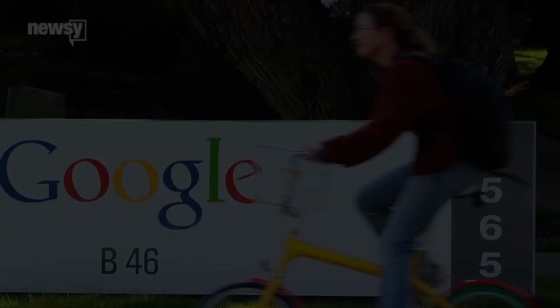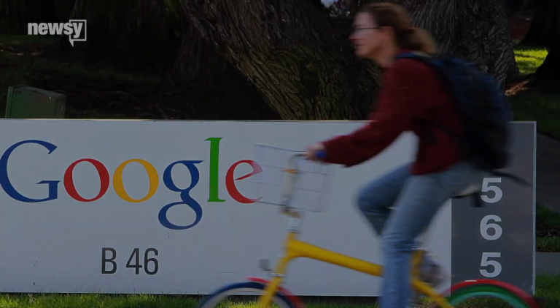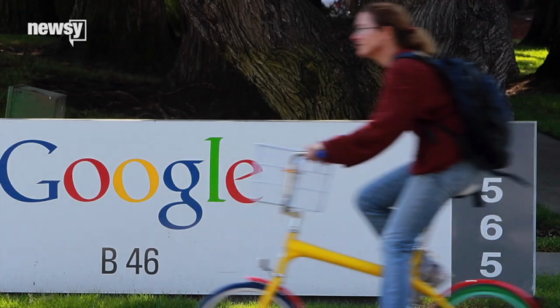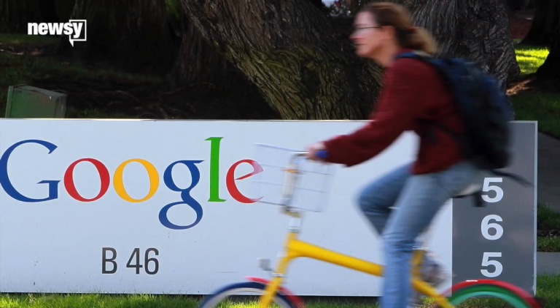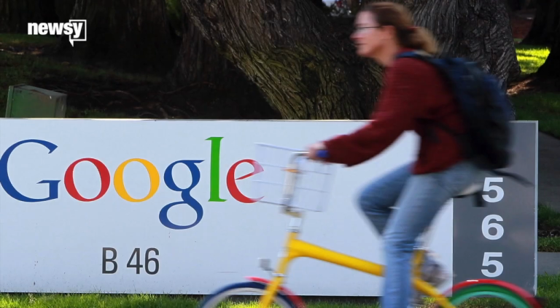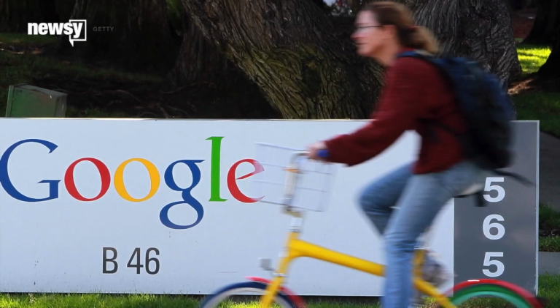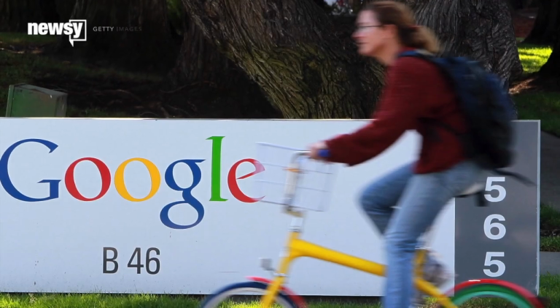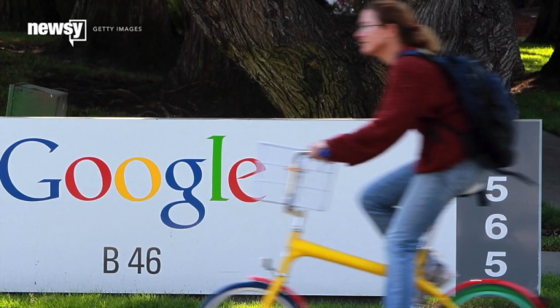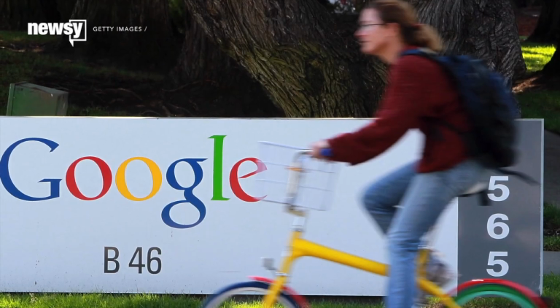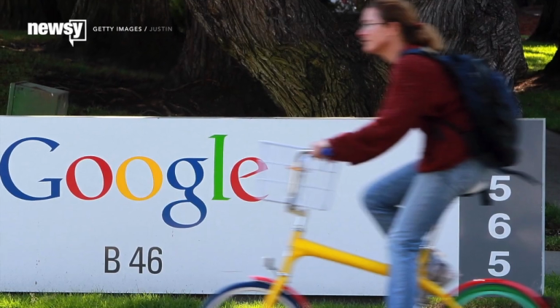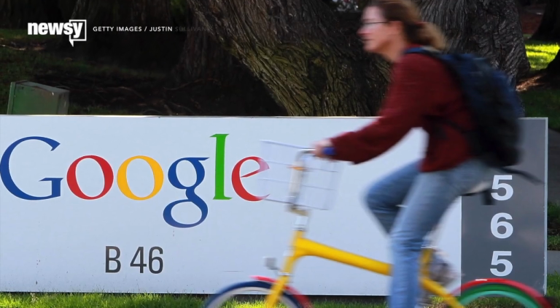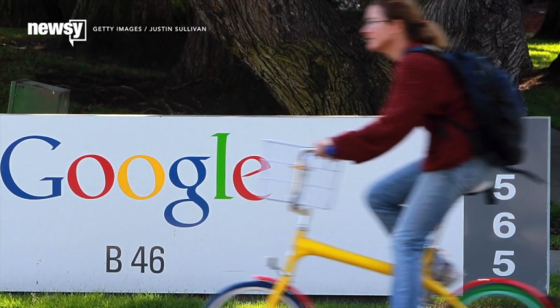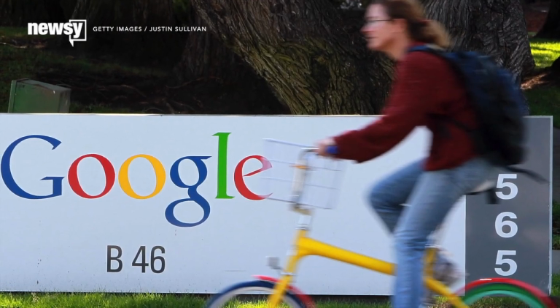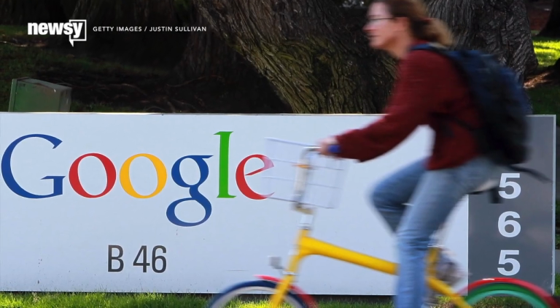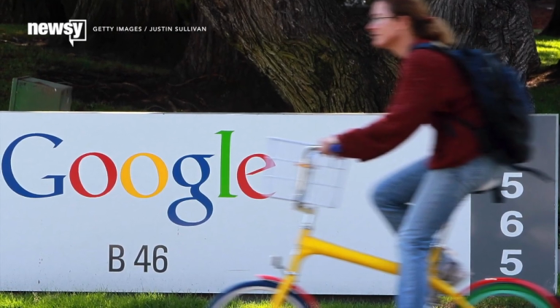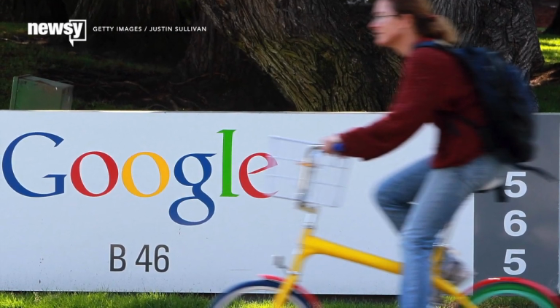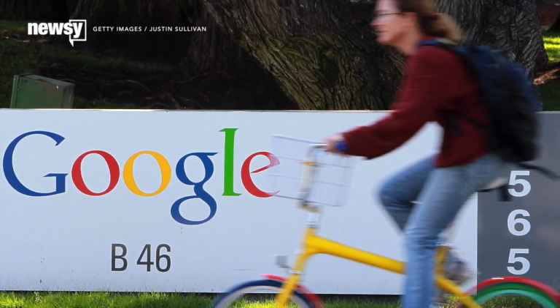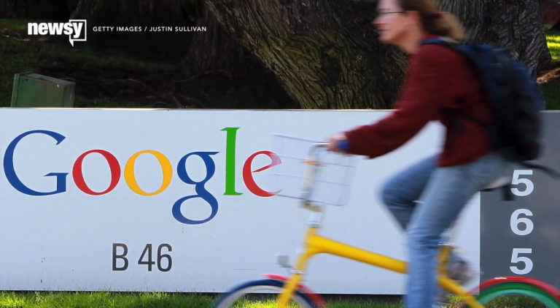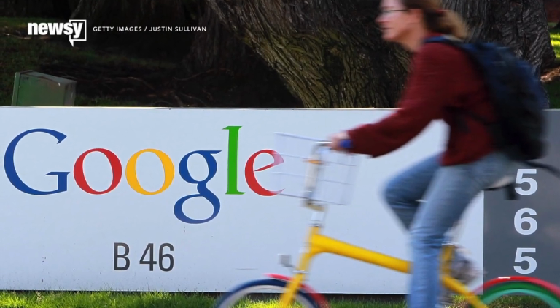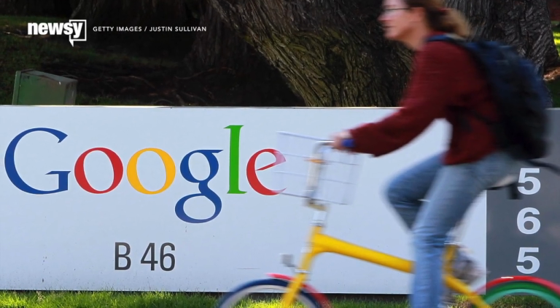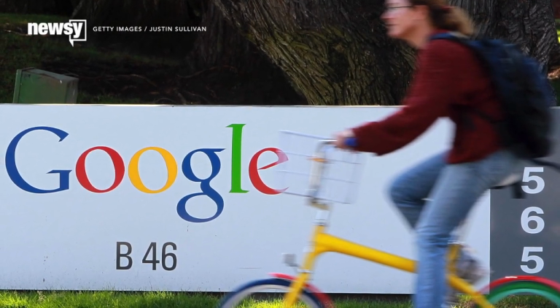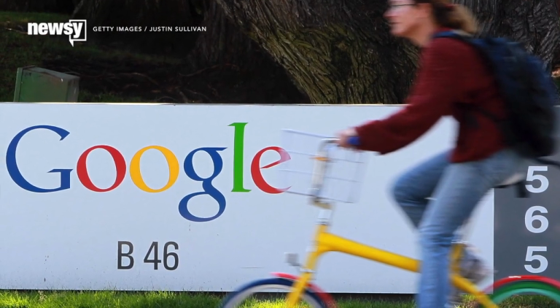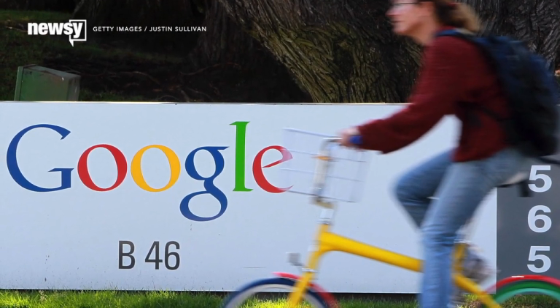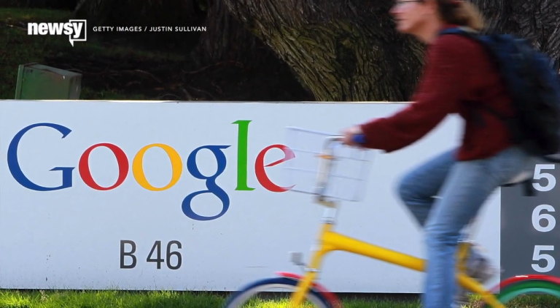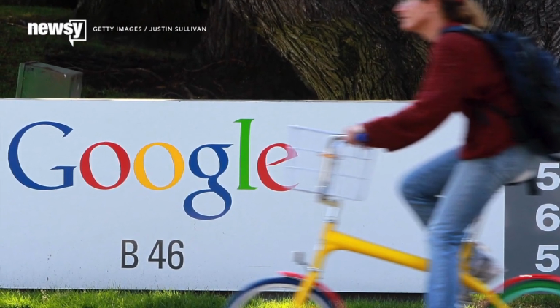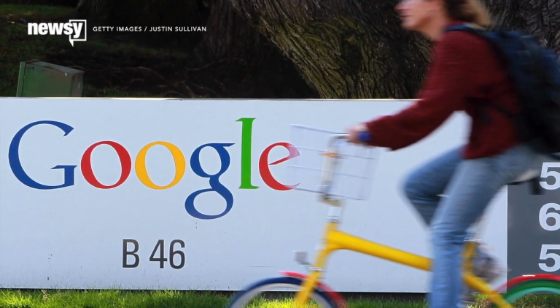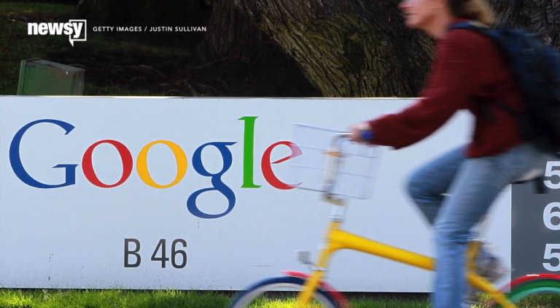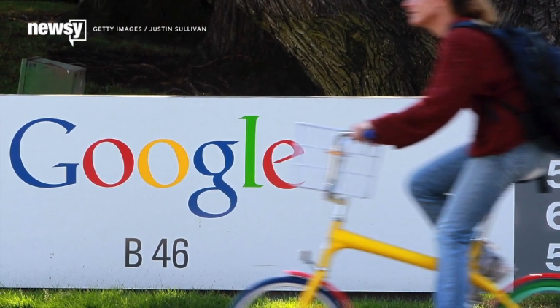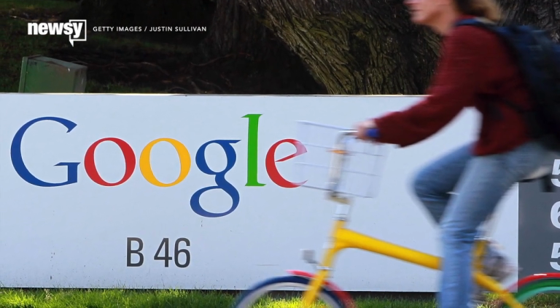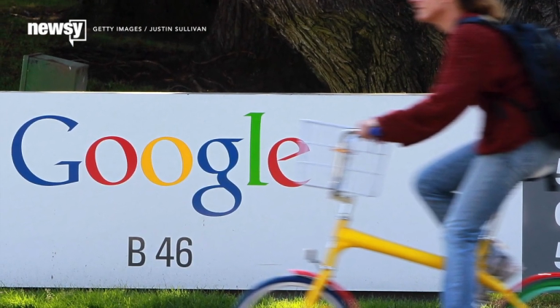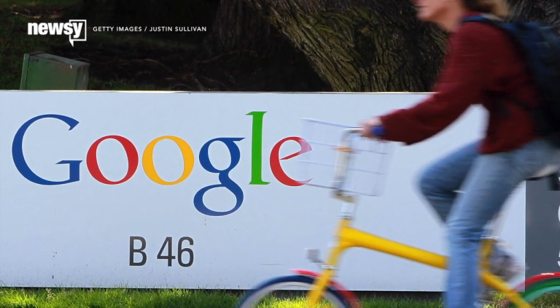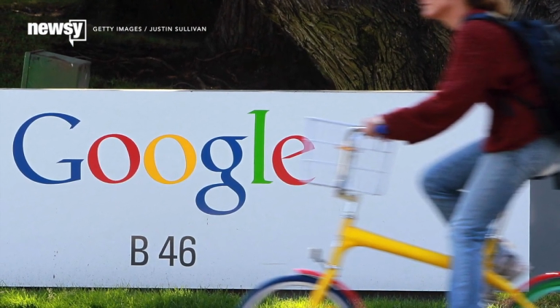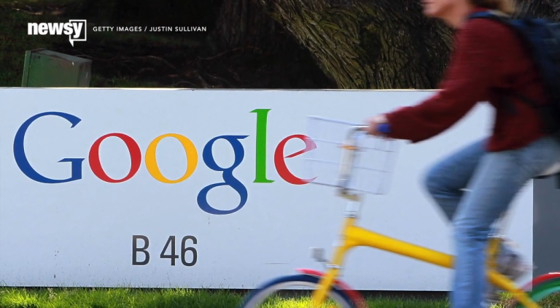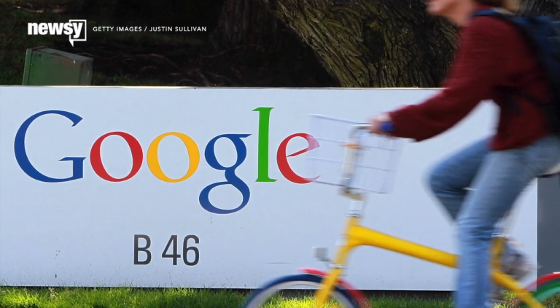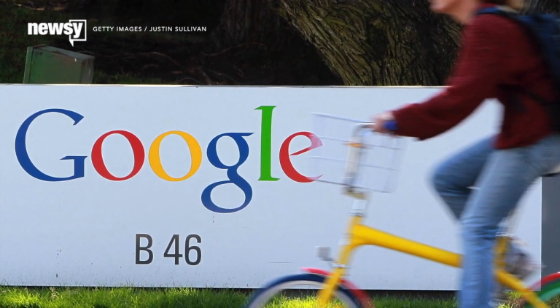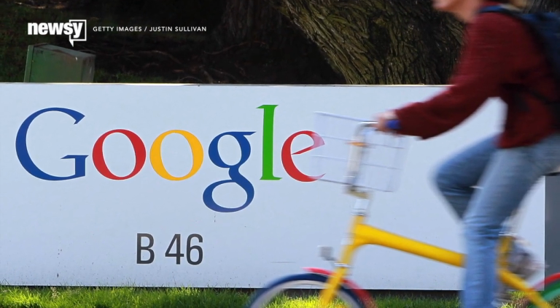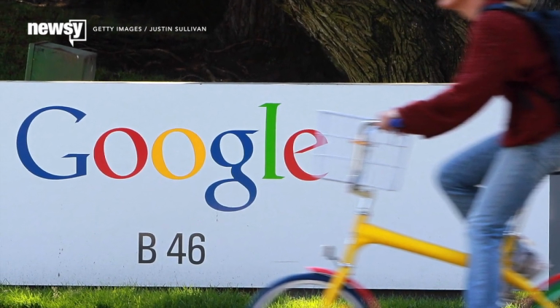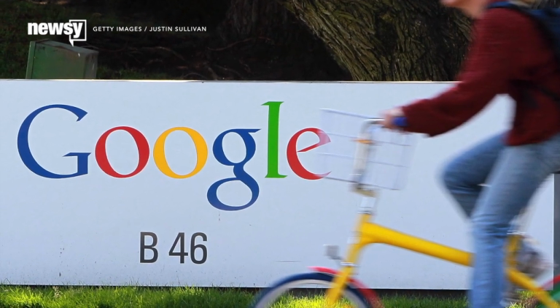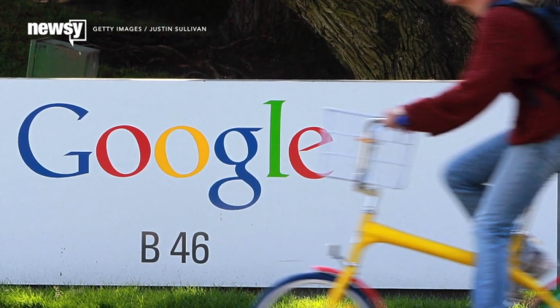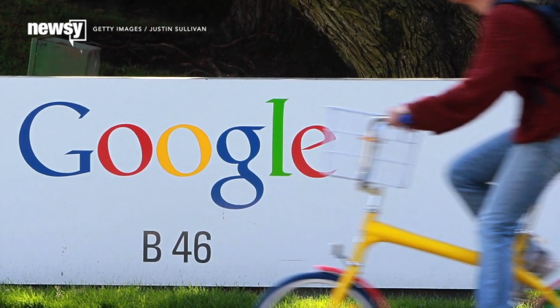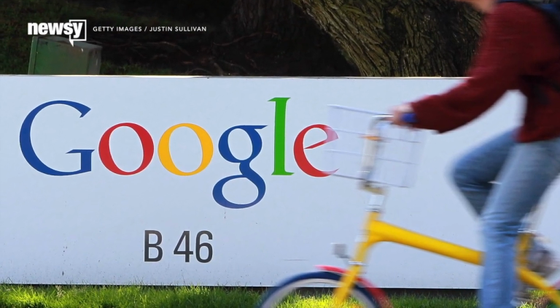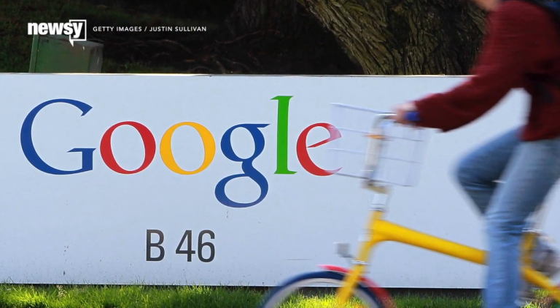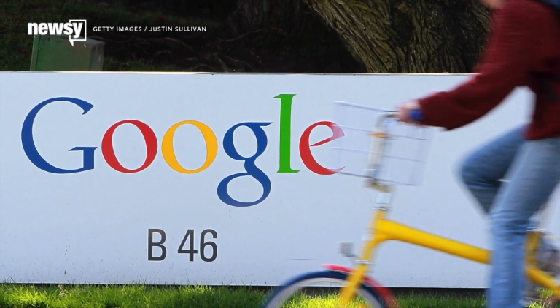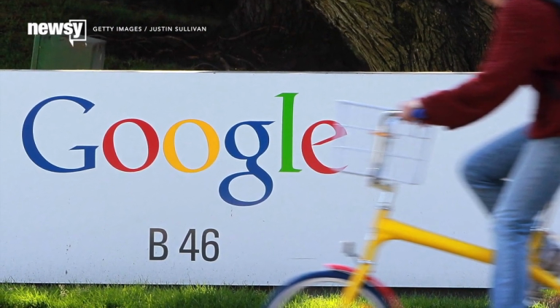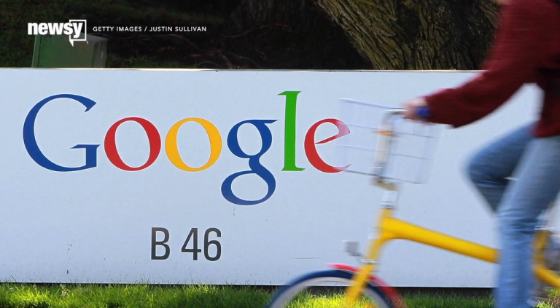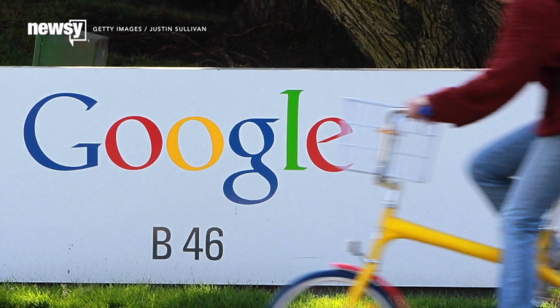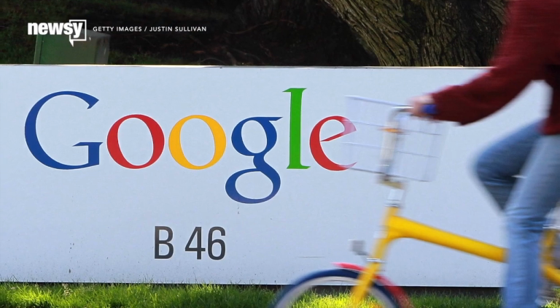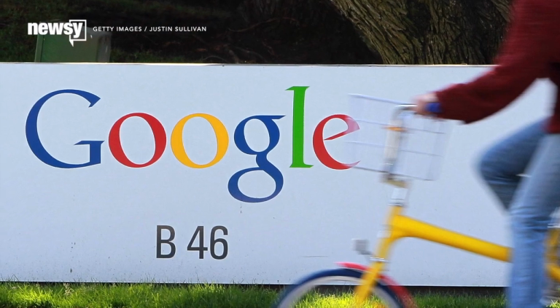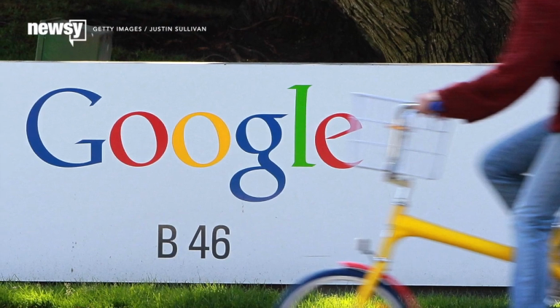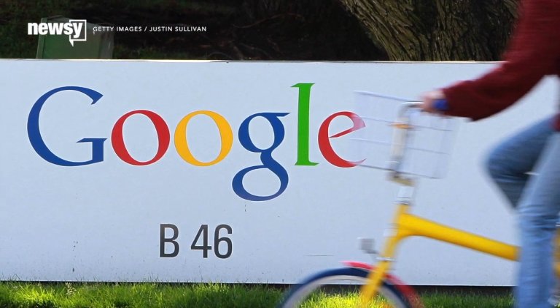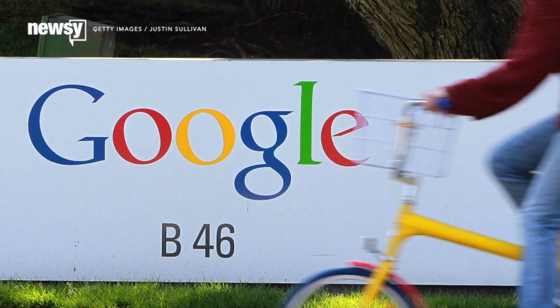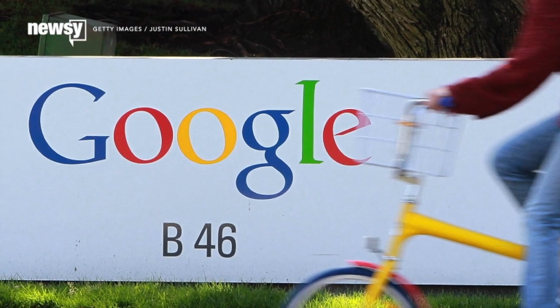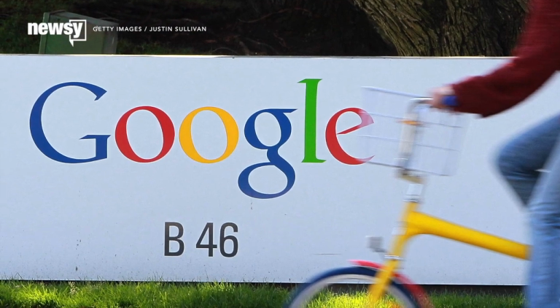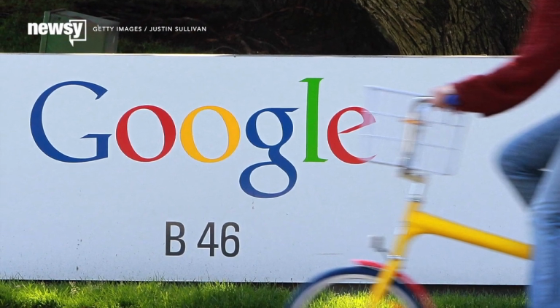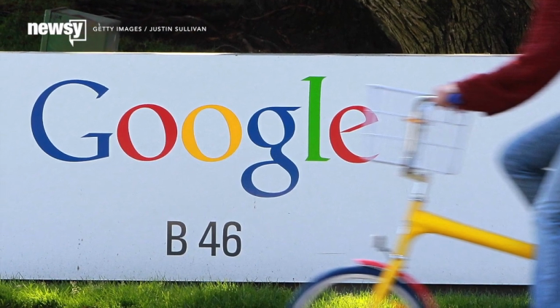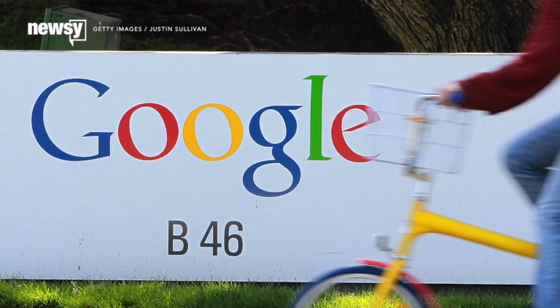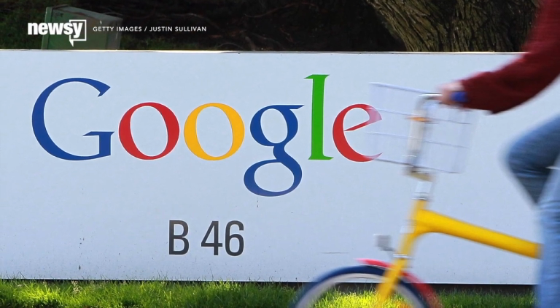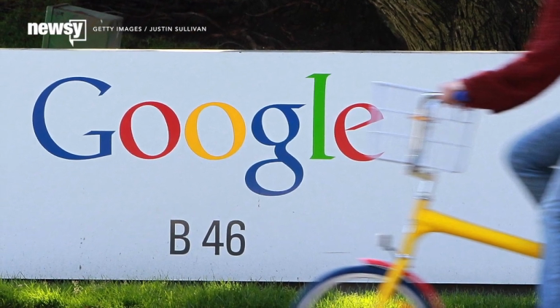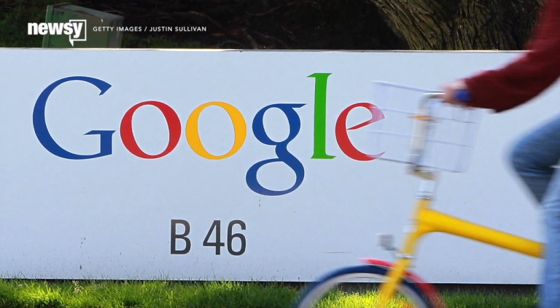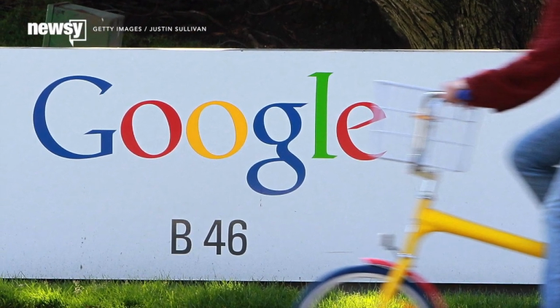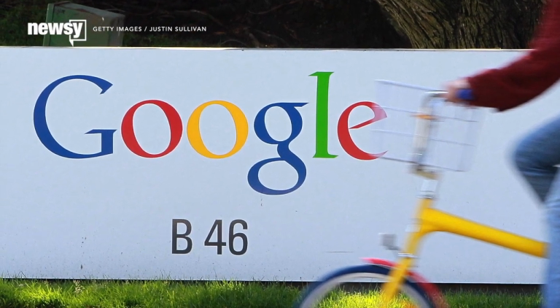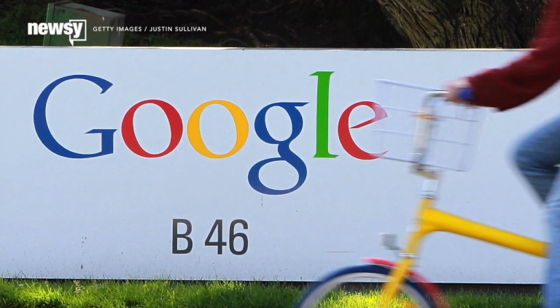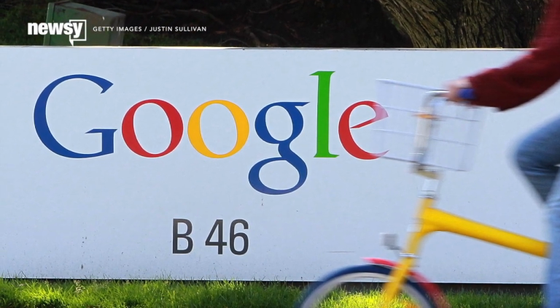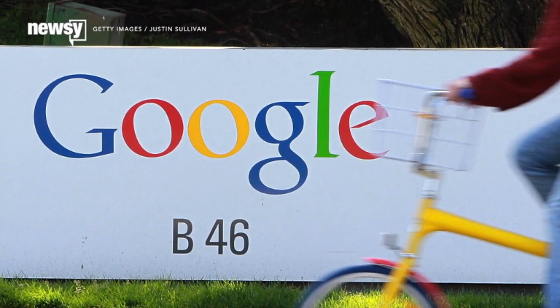Google has created one of the most accurate and complex health tracking wearables ever, and you're probably not going to get the chance to use it.